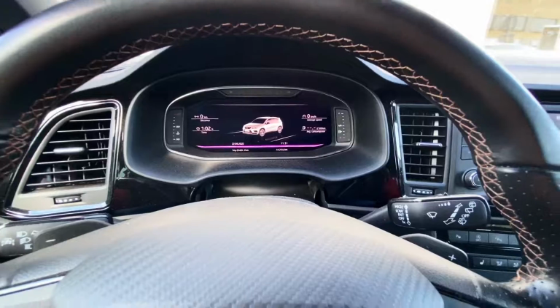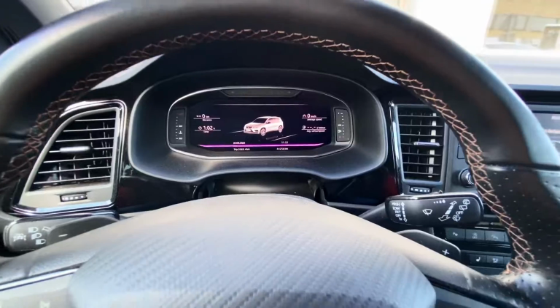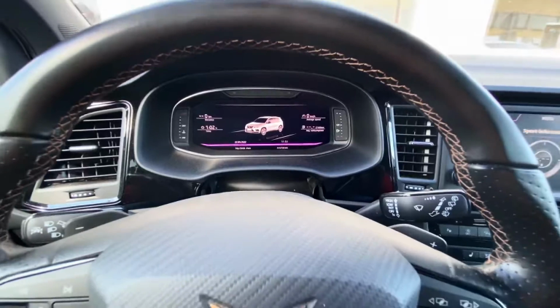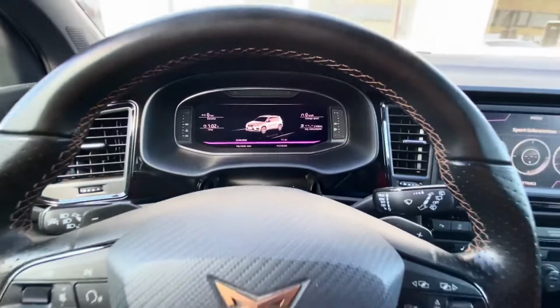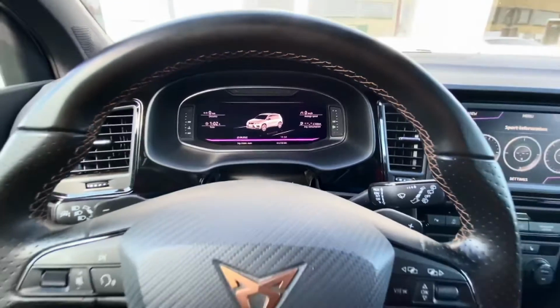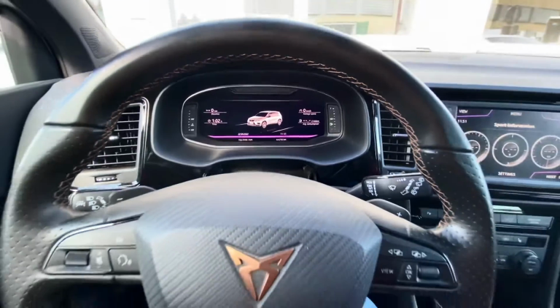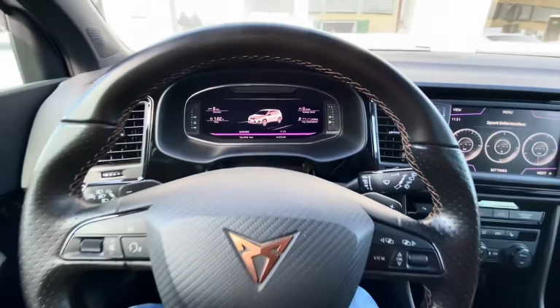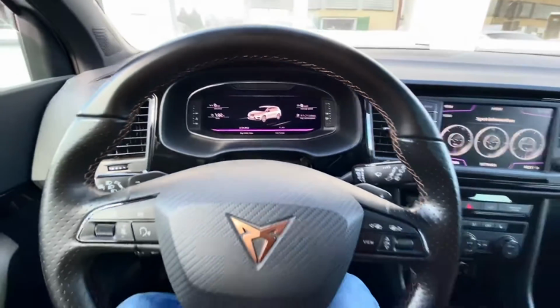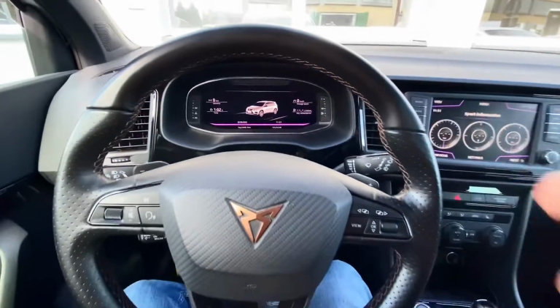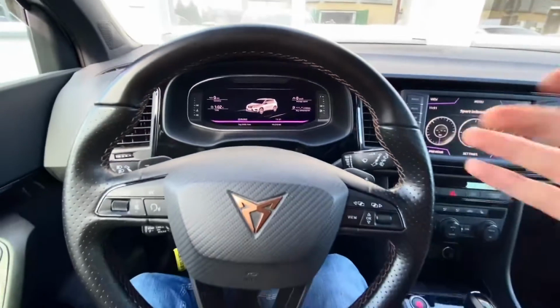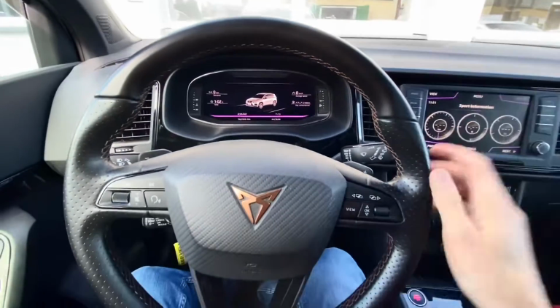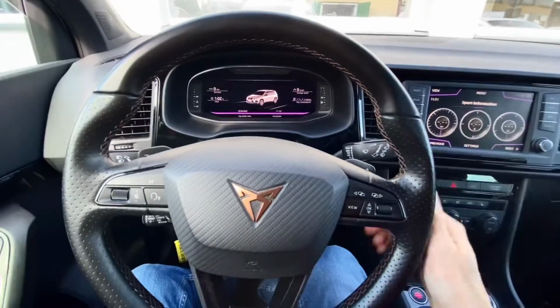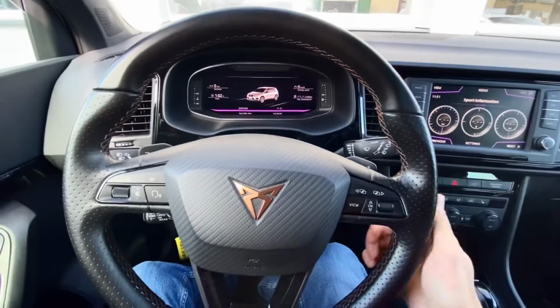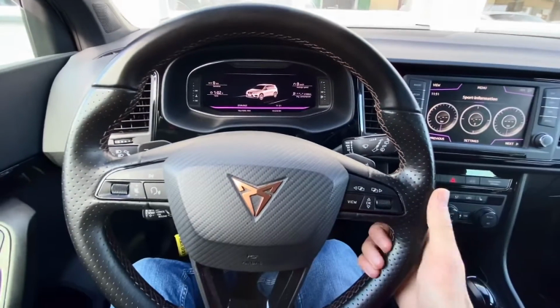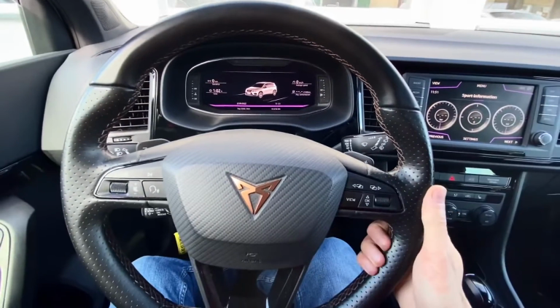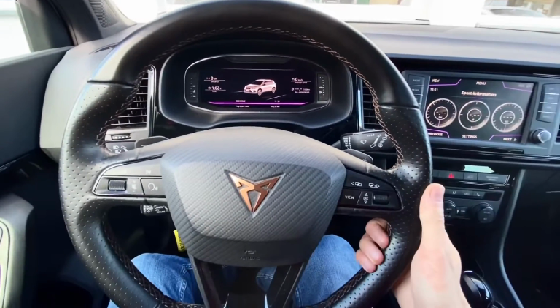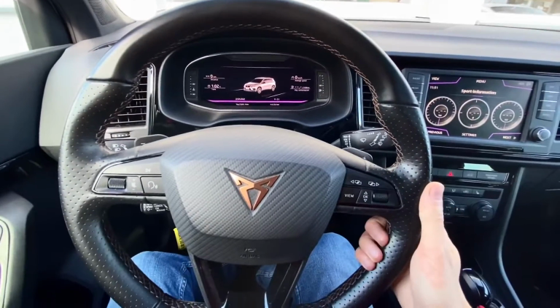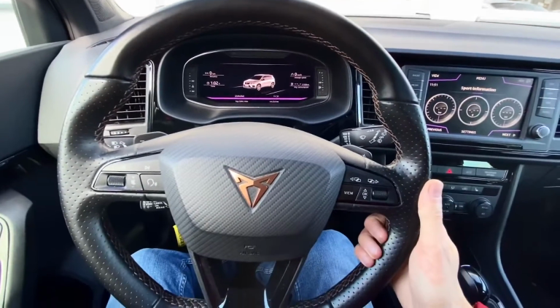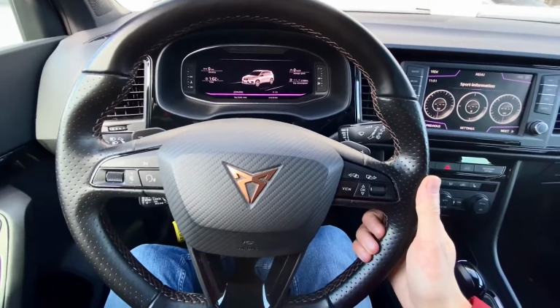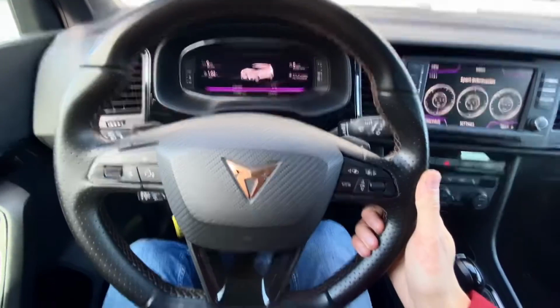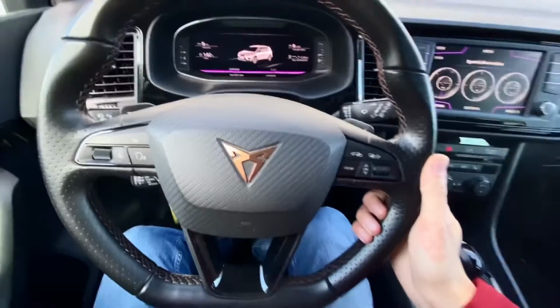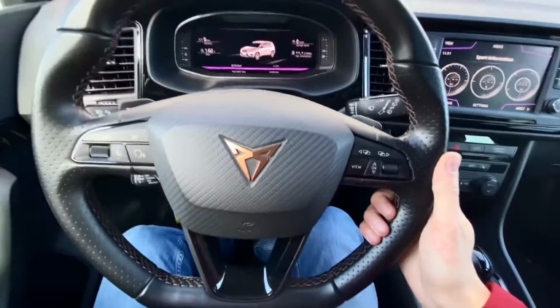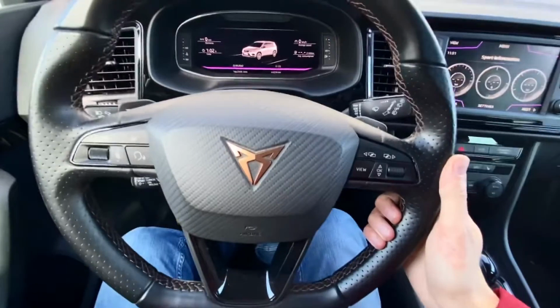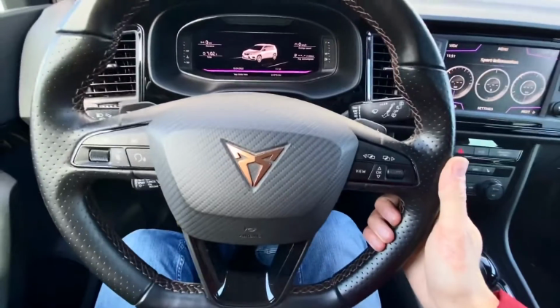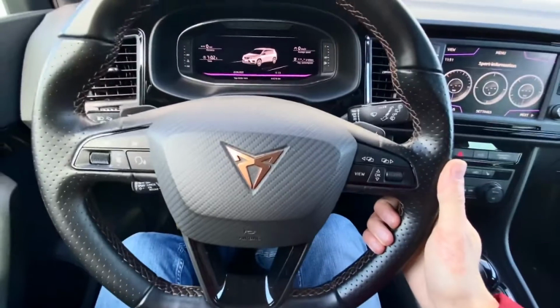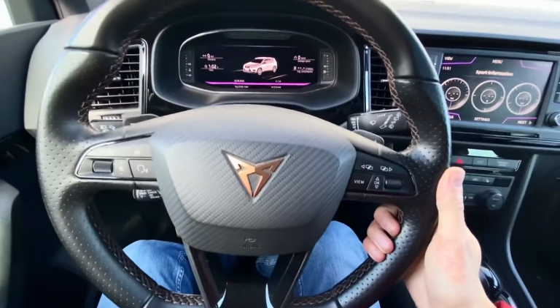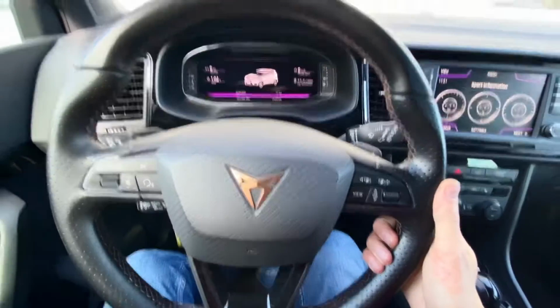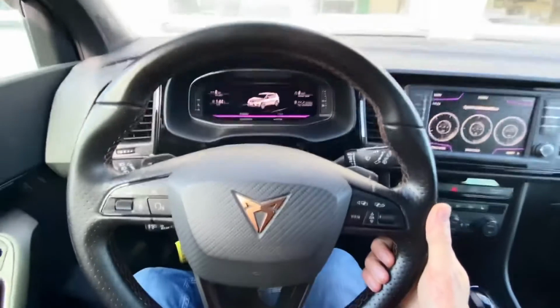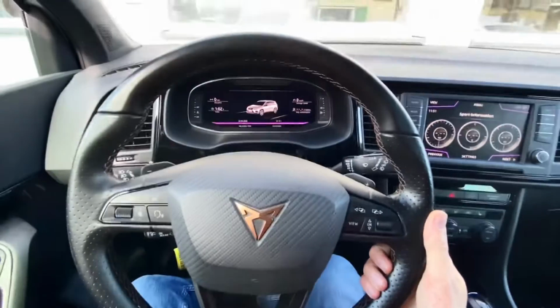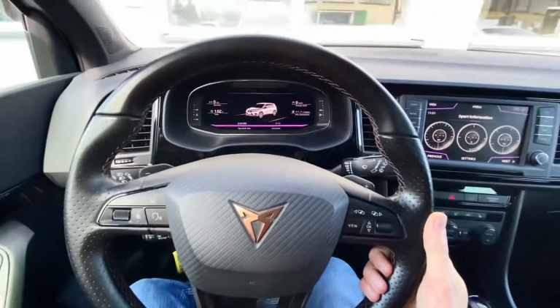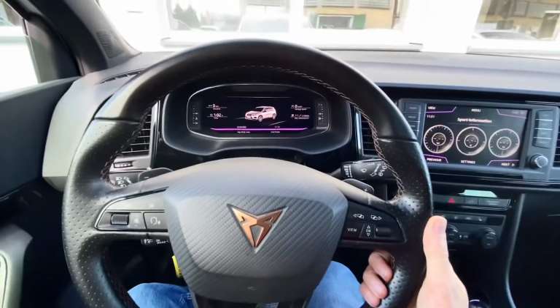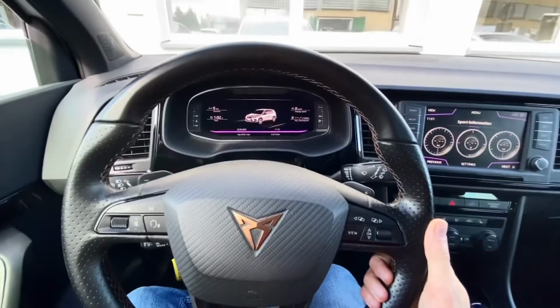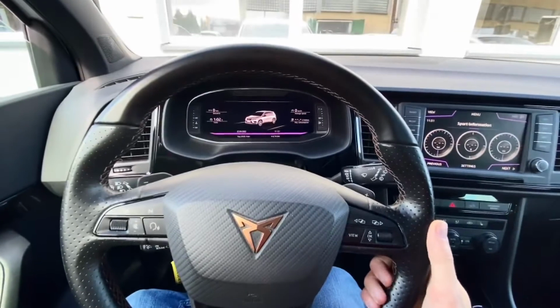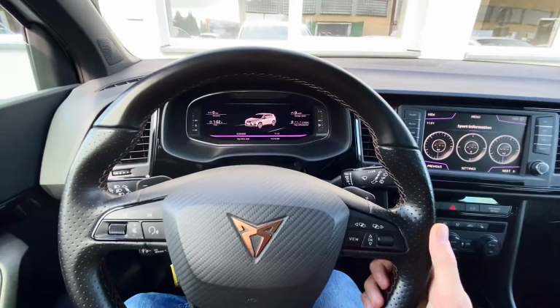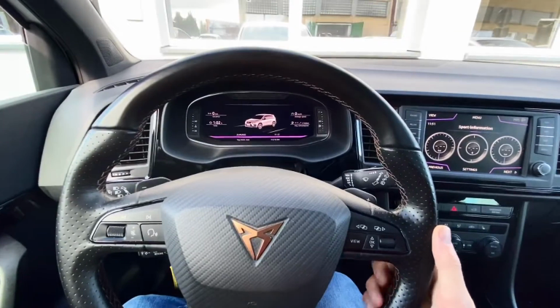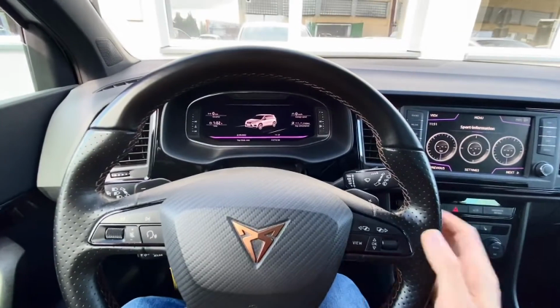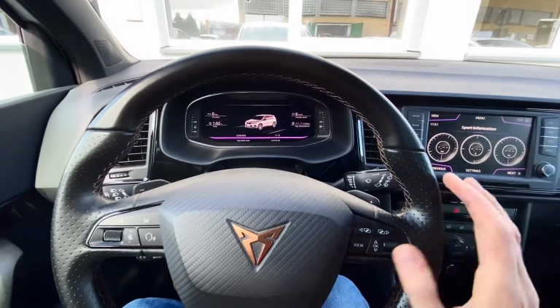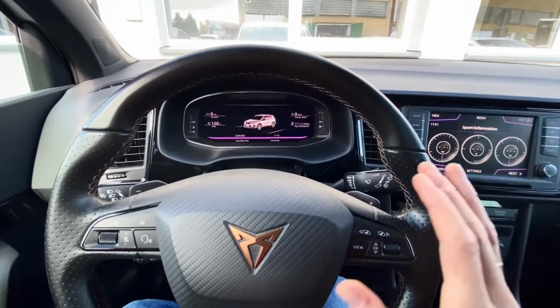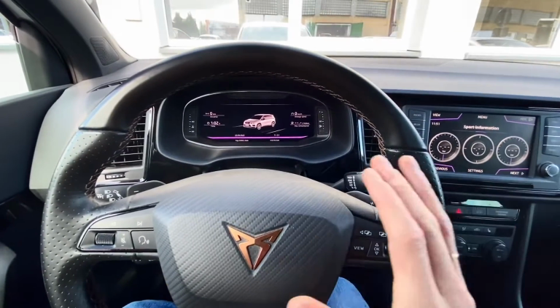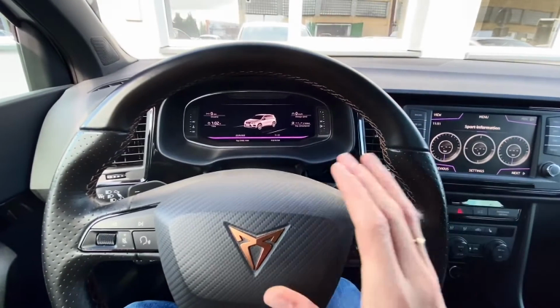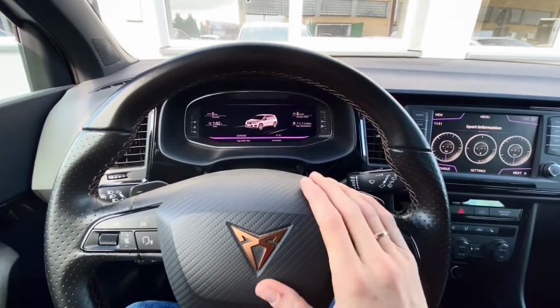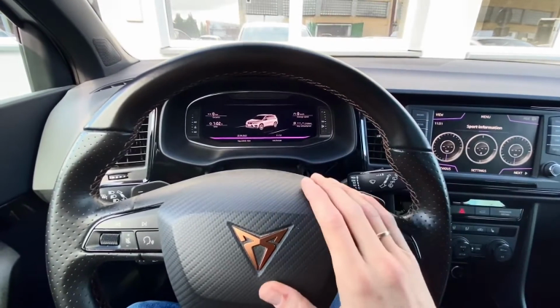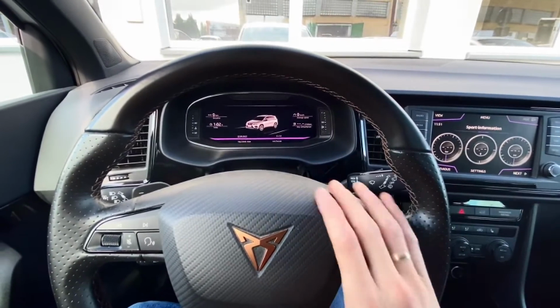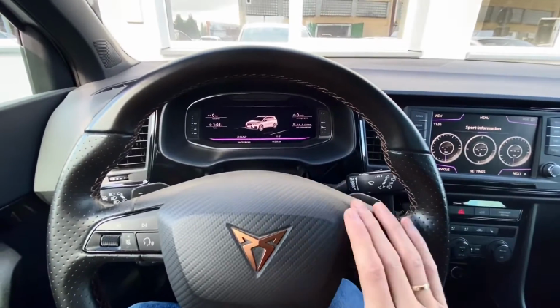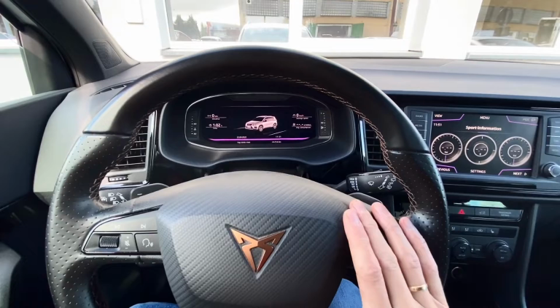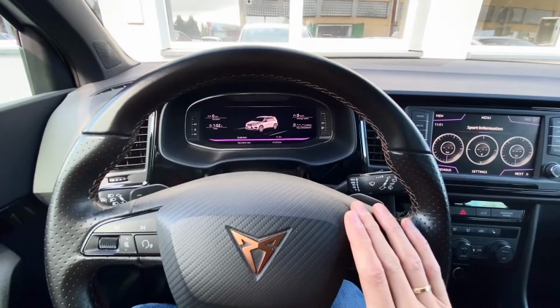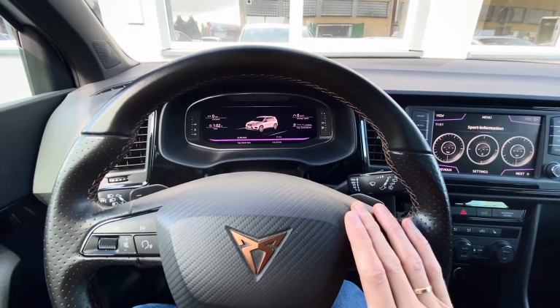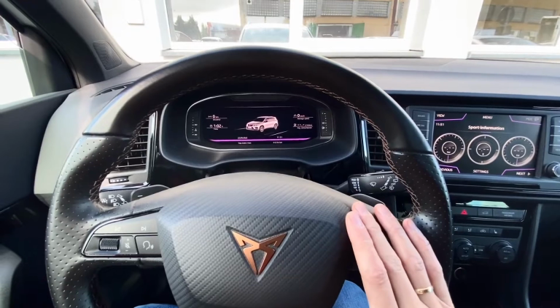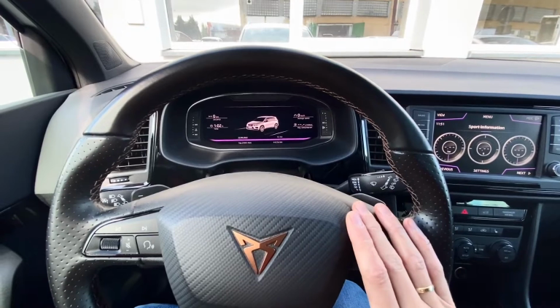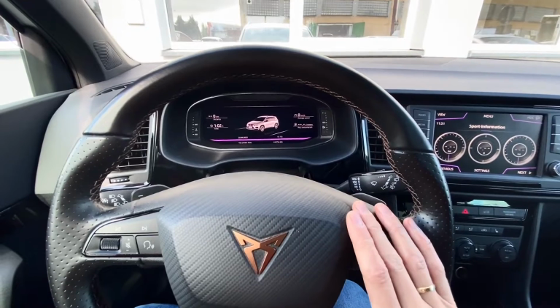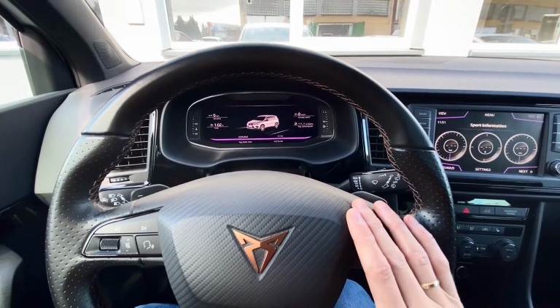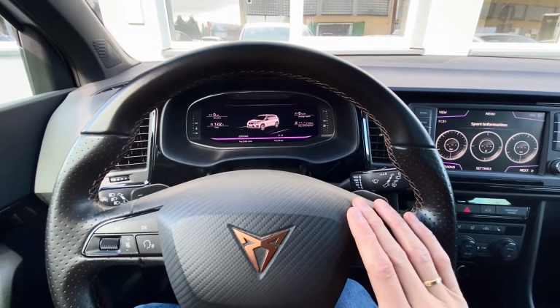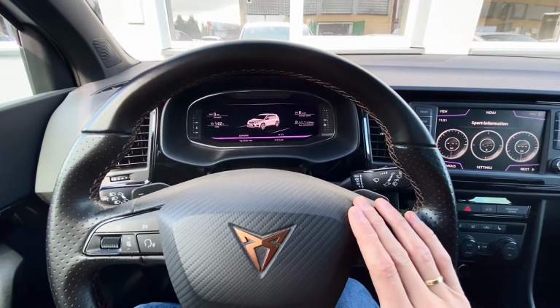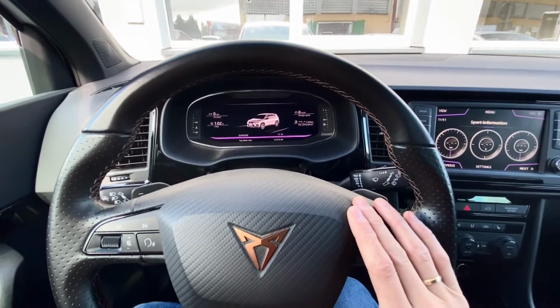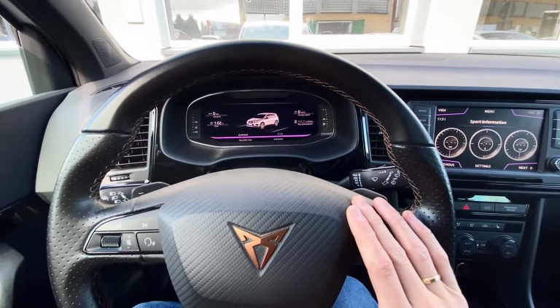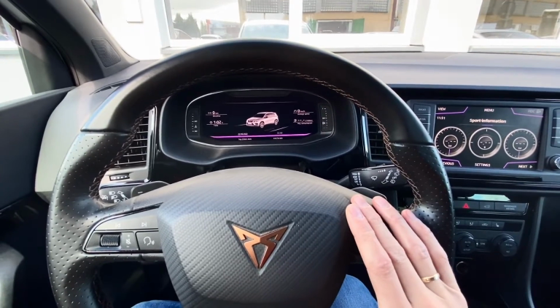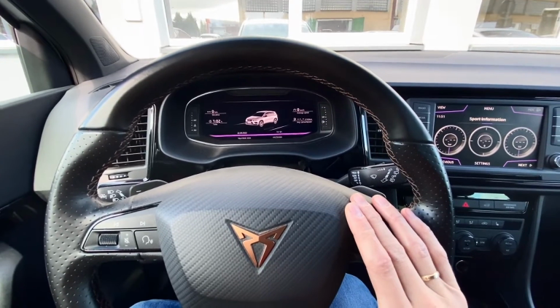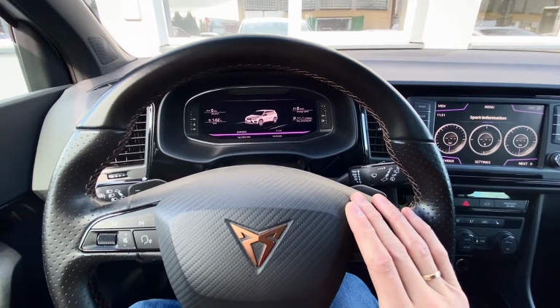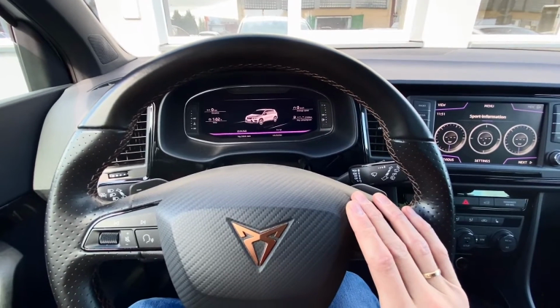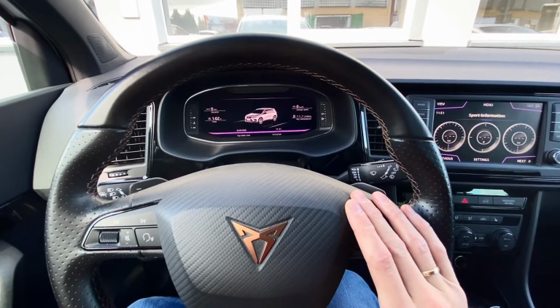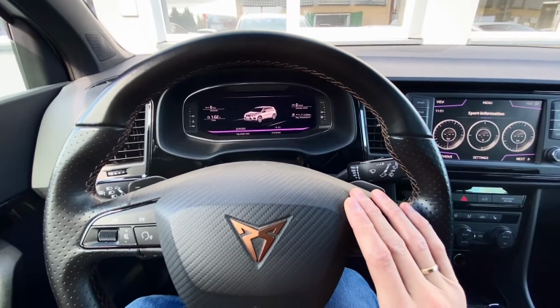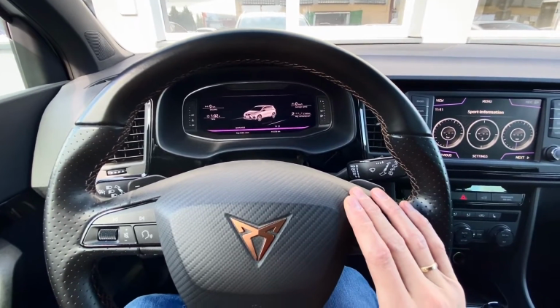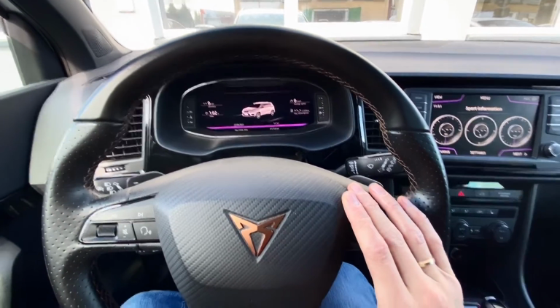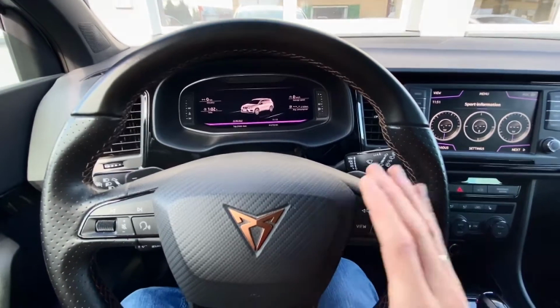Hey guys, today we are in SEAT, this is Cupra Ateka in fact, and I'm going to show you how to enable the dyno mode over here.